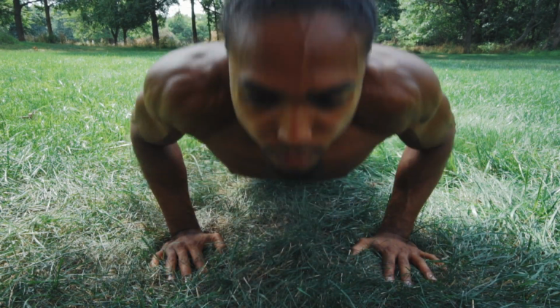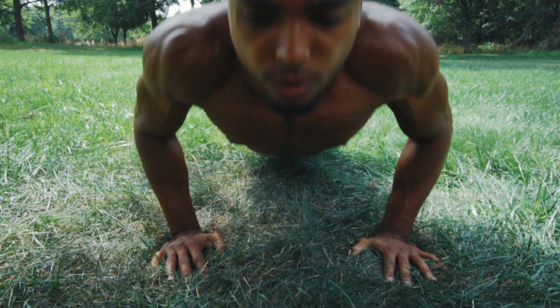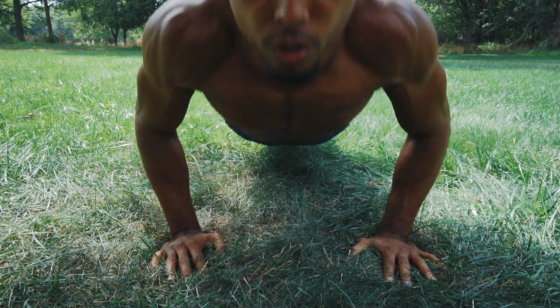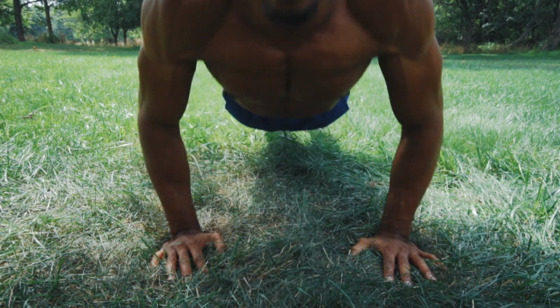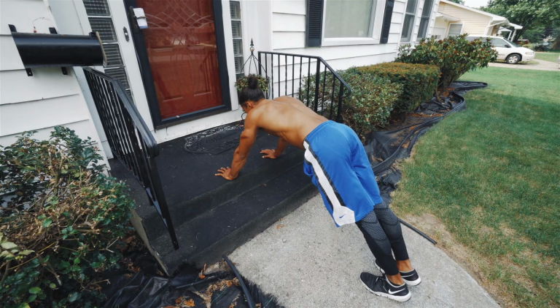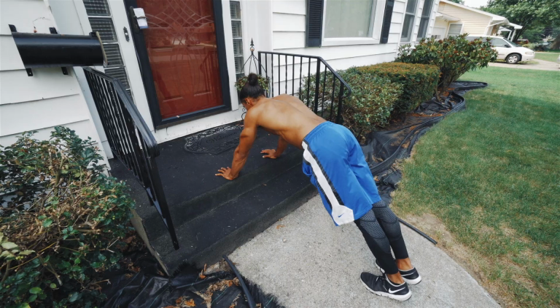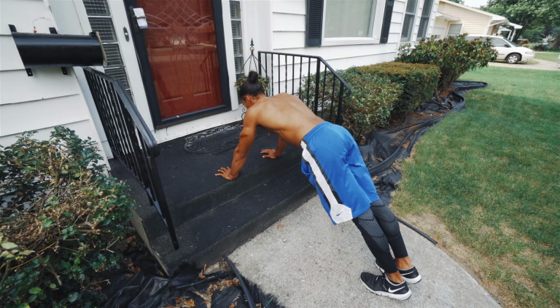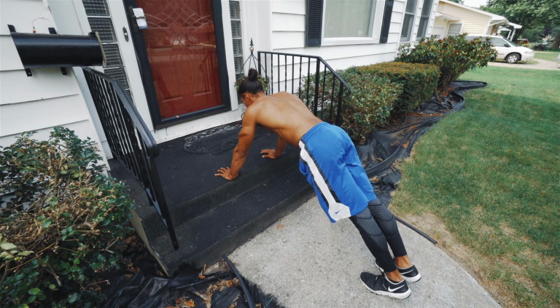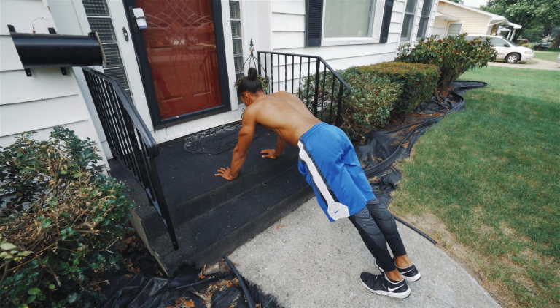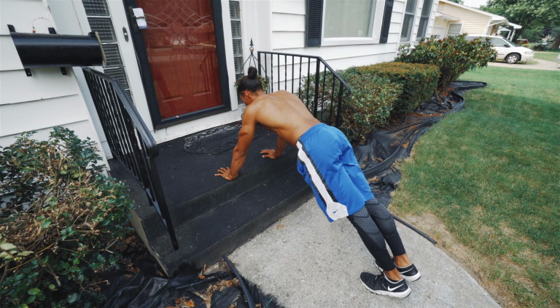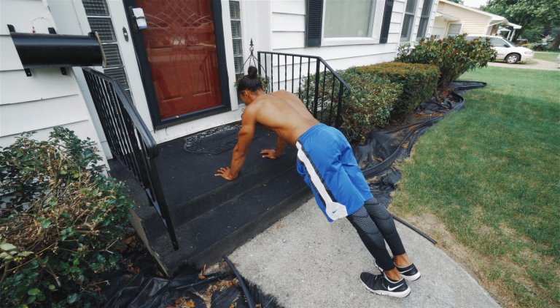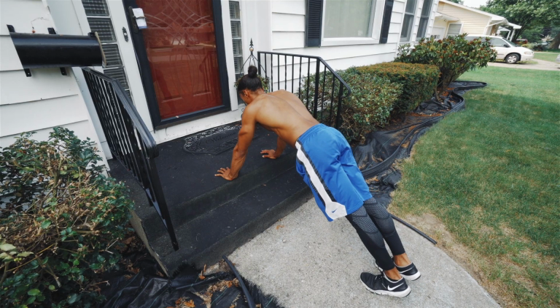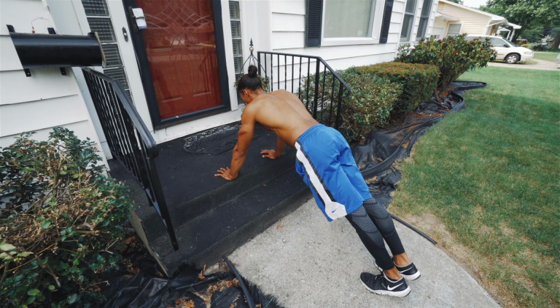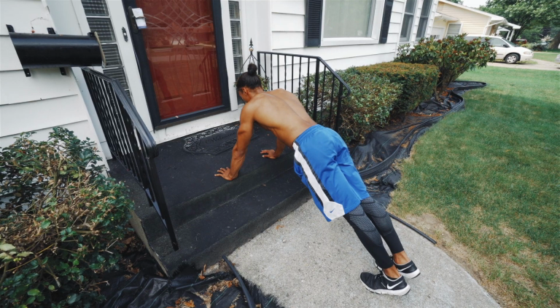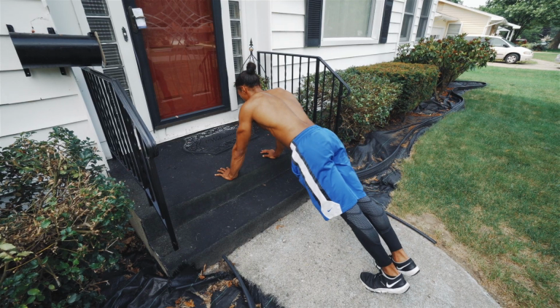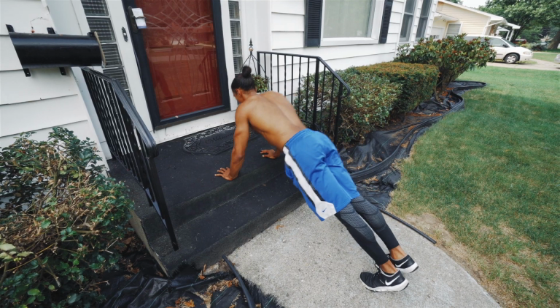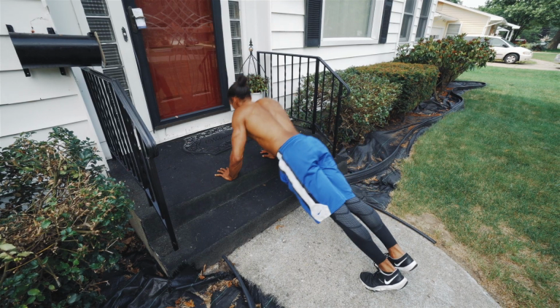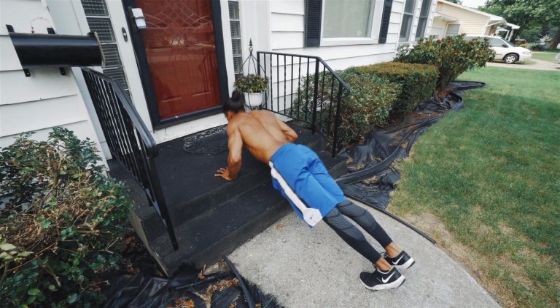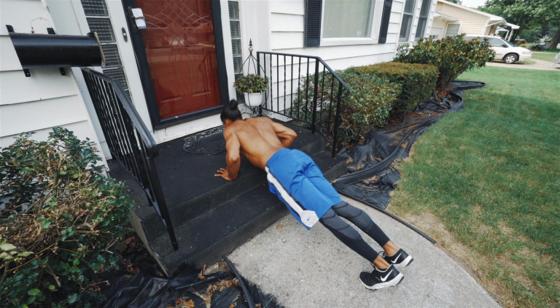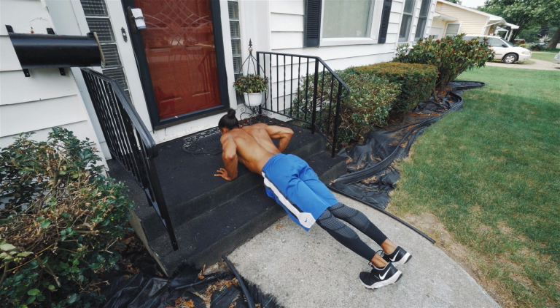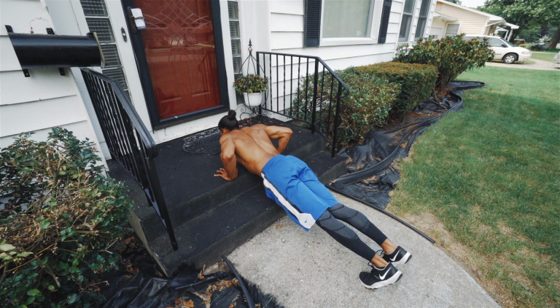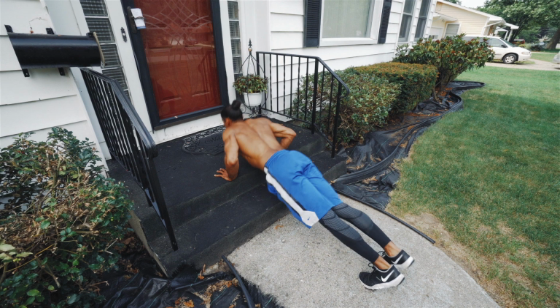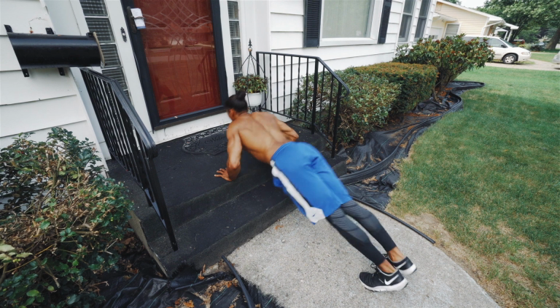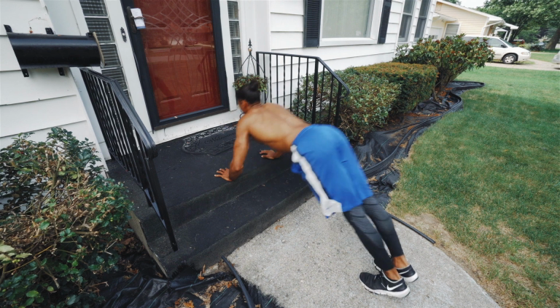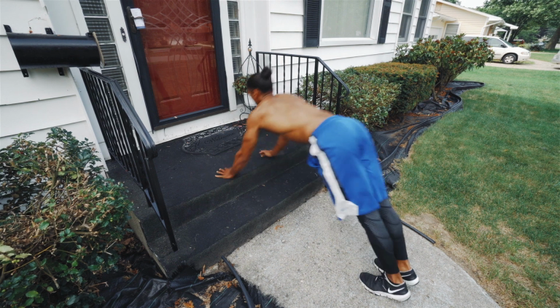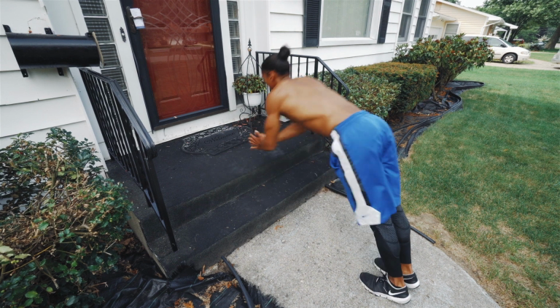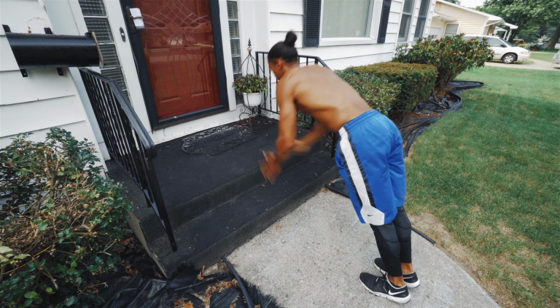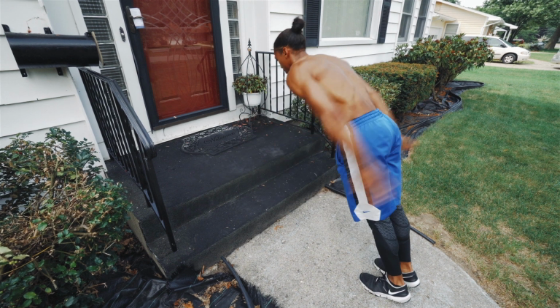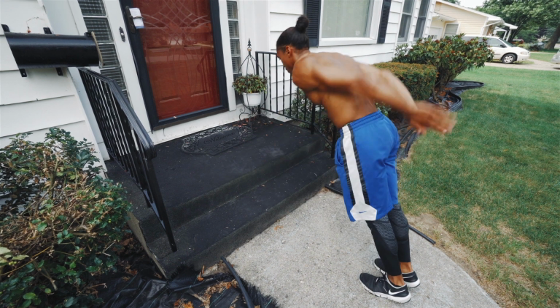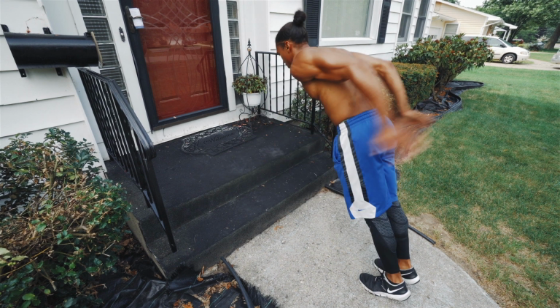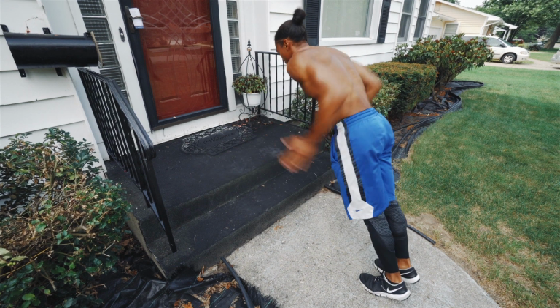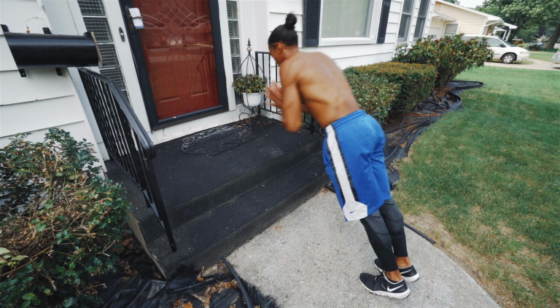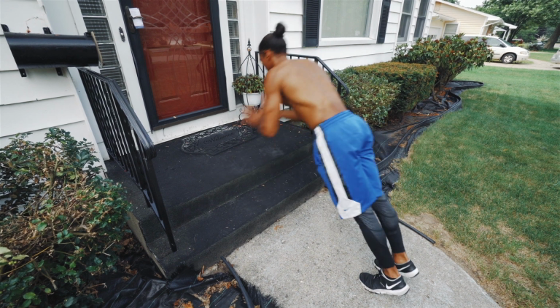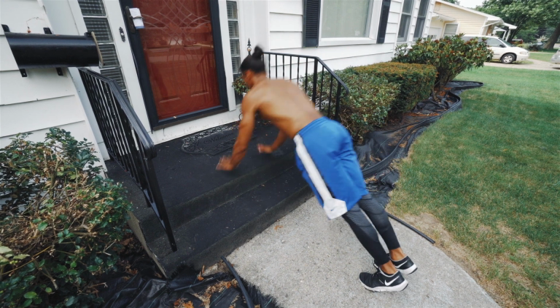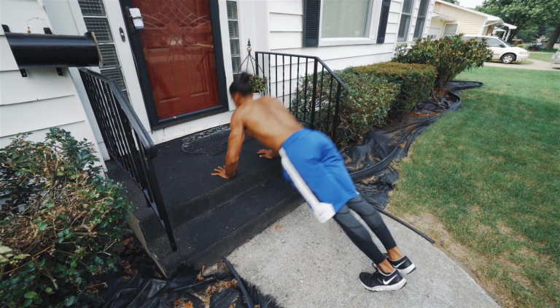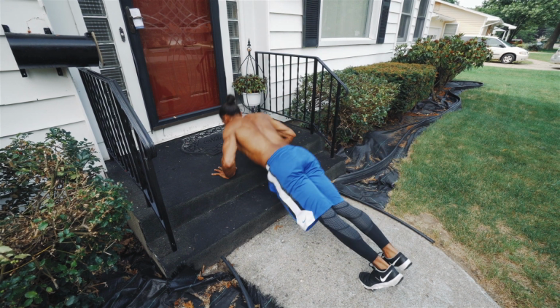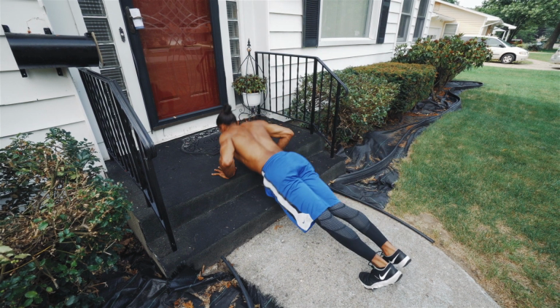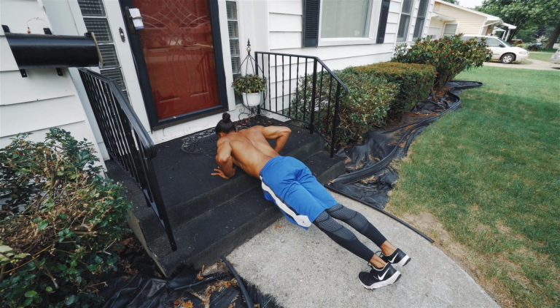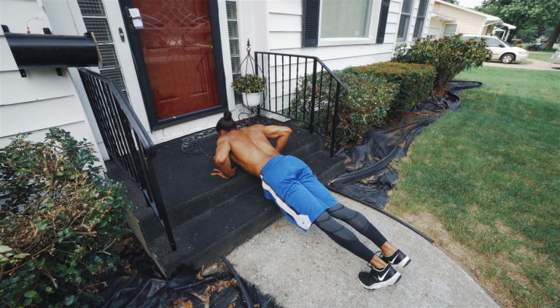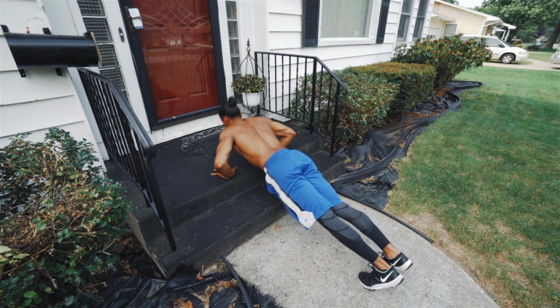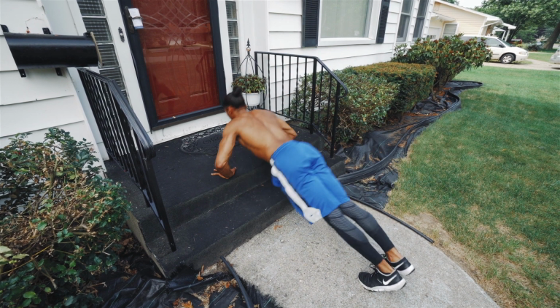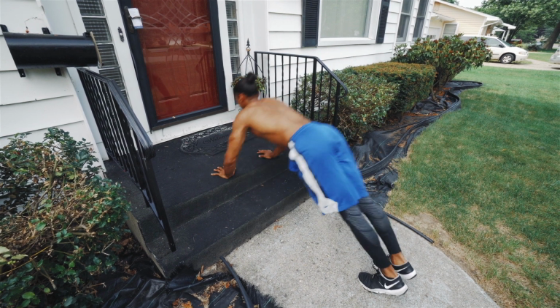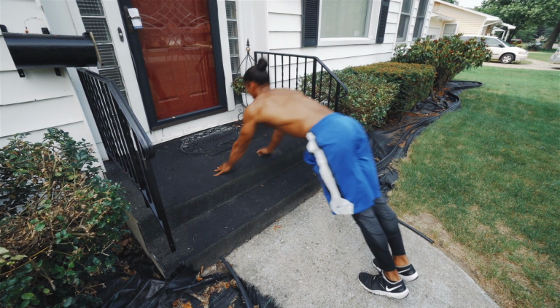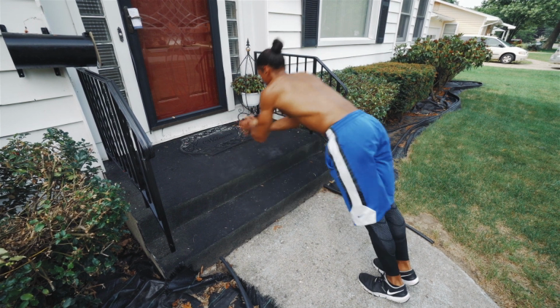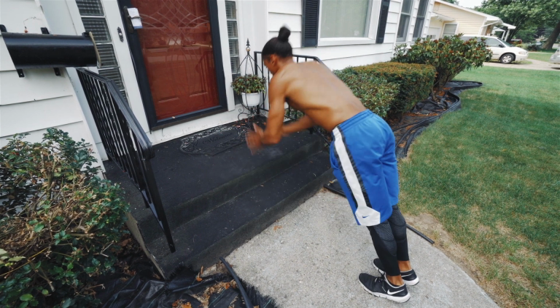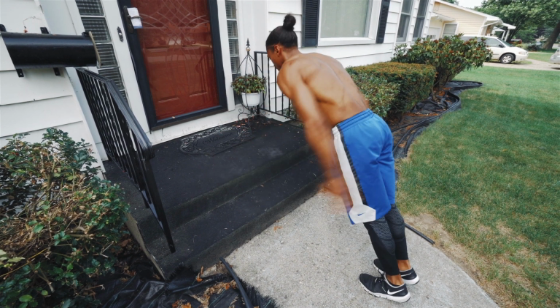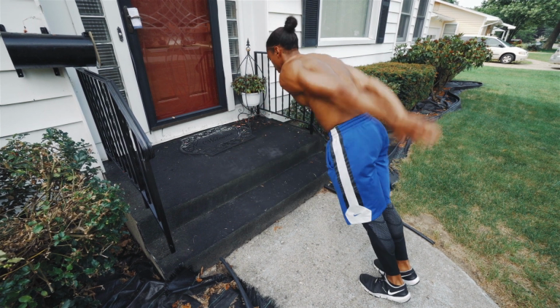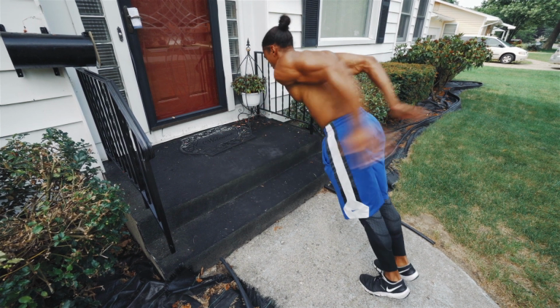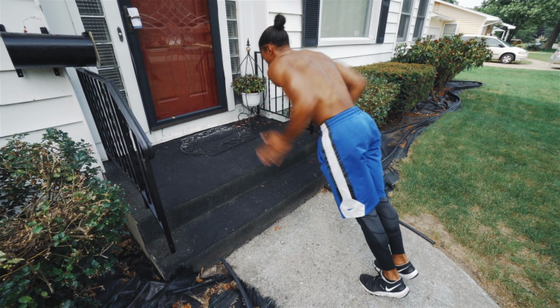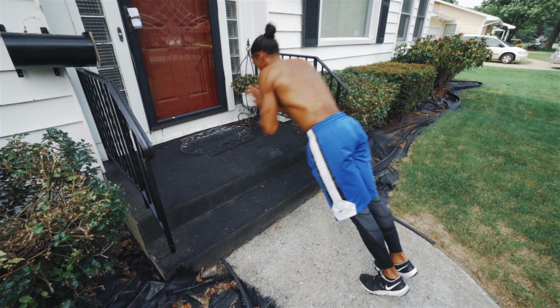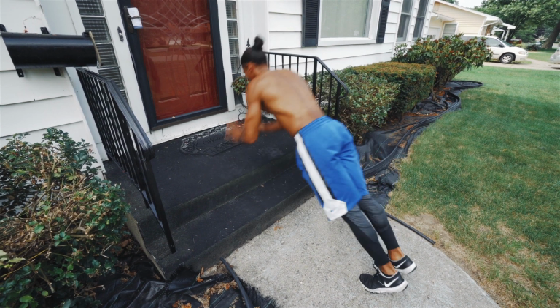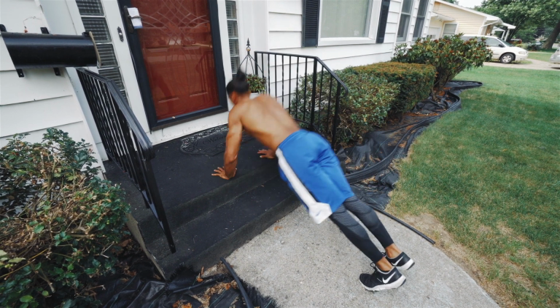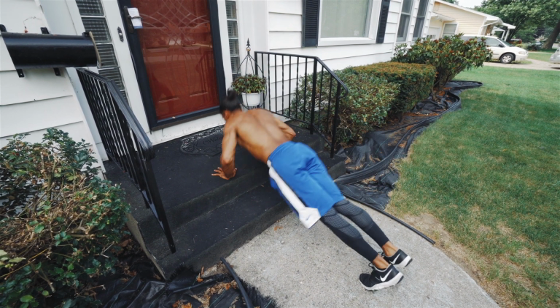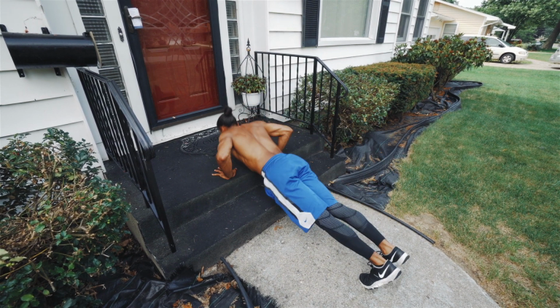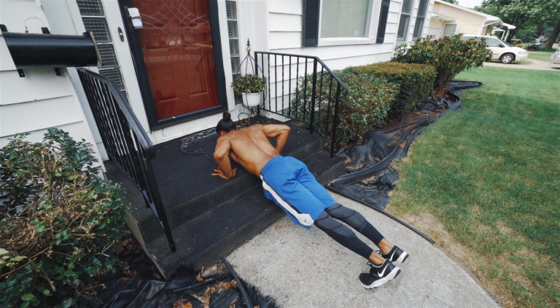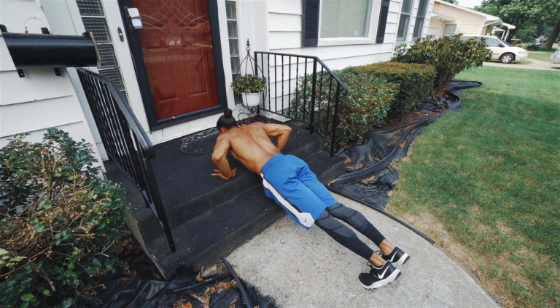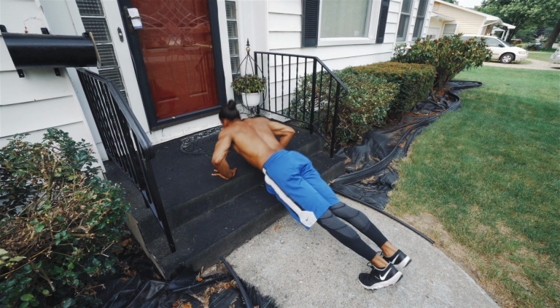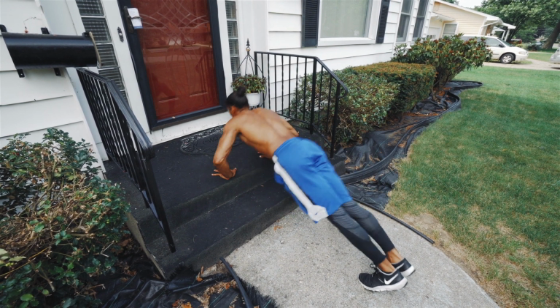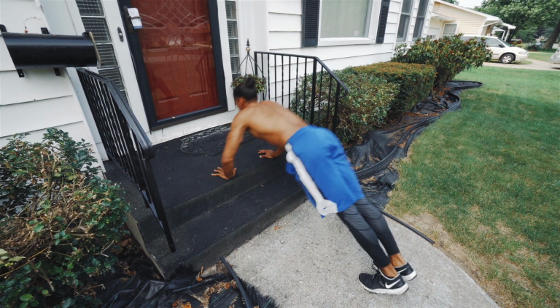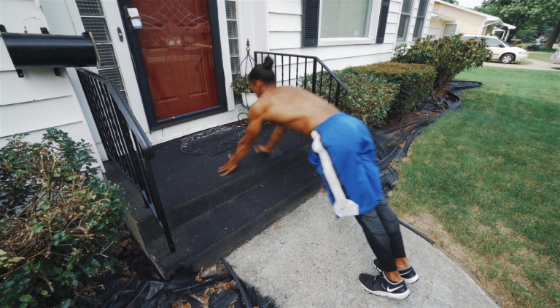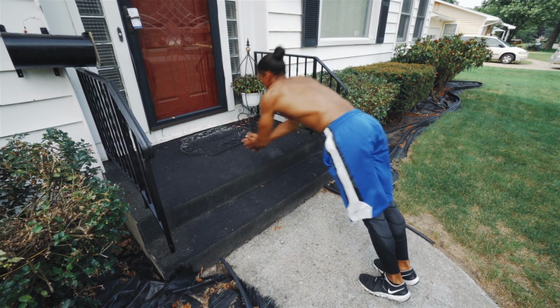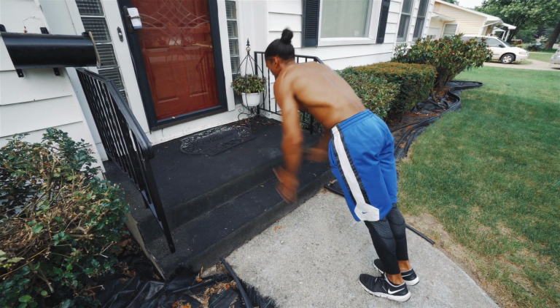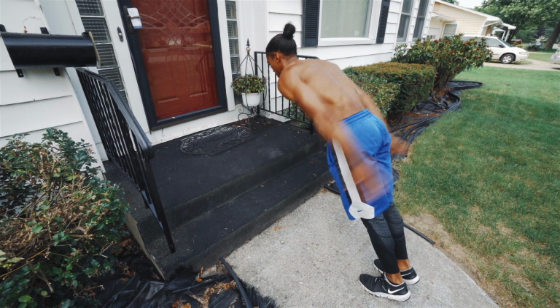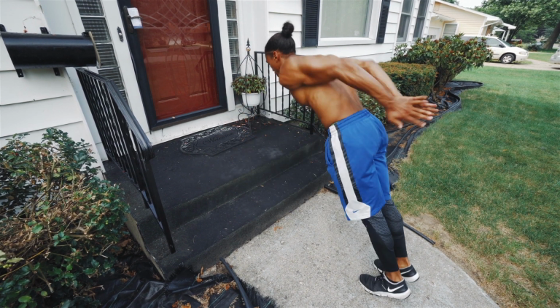If you are a beginner, I suggest starting off with an elevated surface, like a staircase, to build up confidence in that full motion.